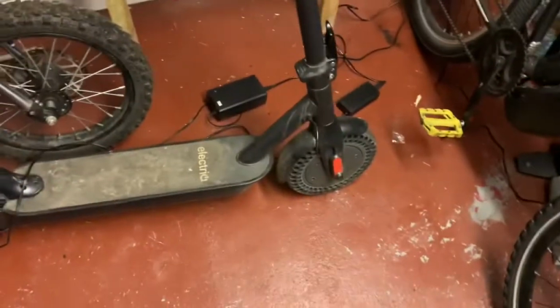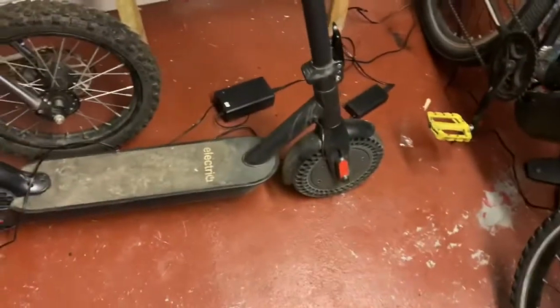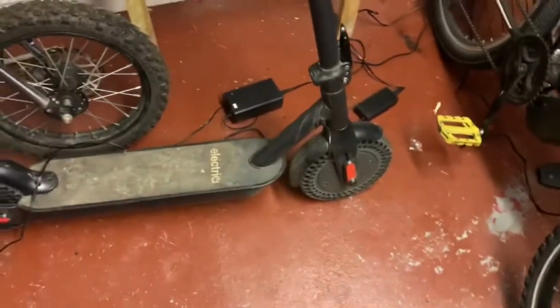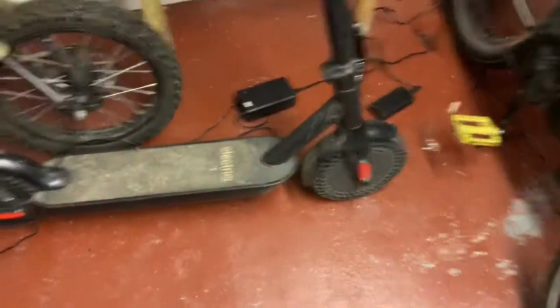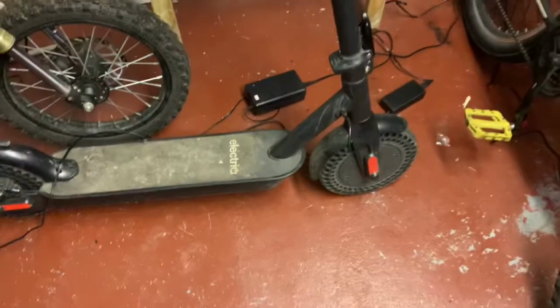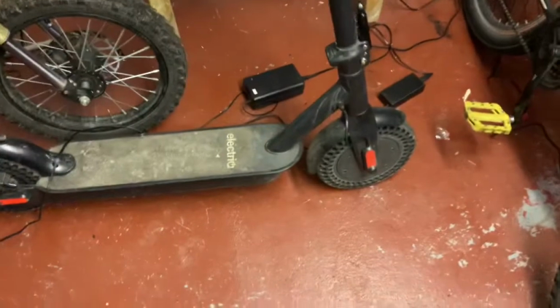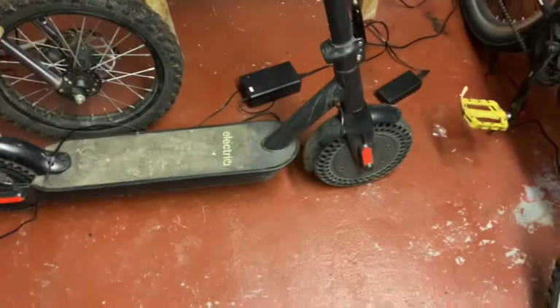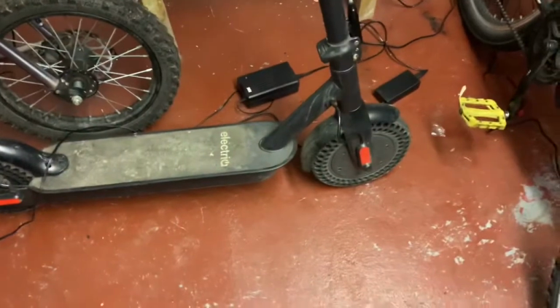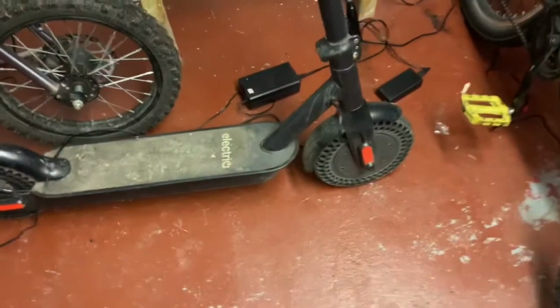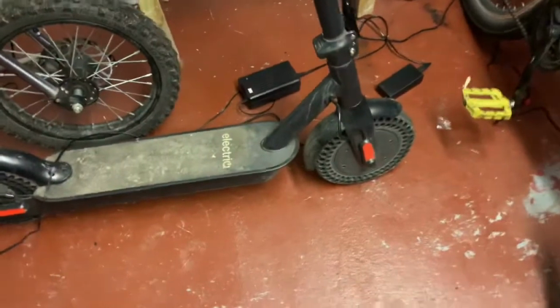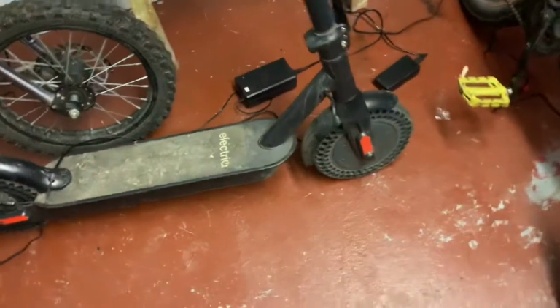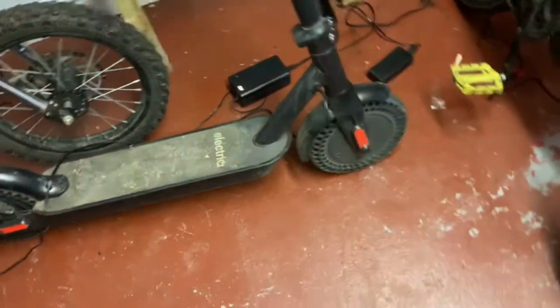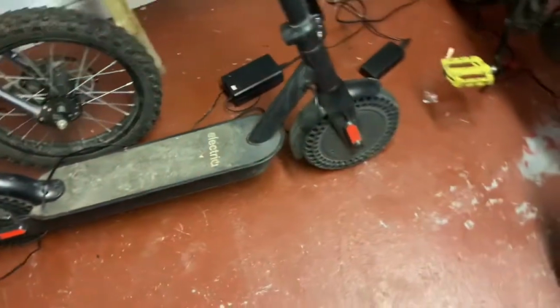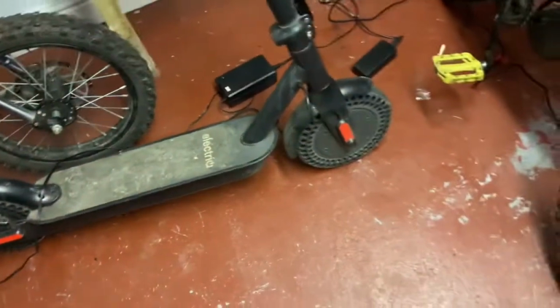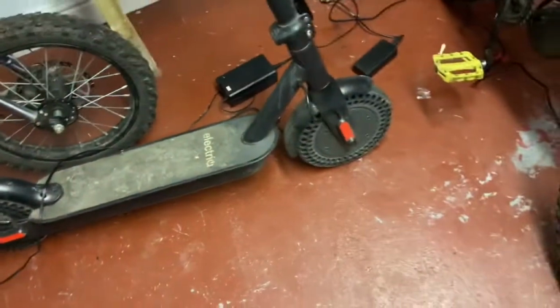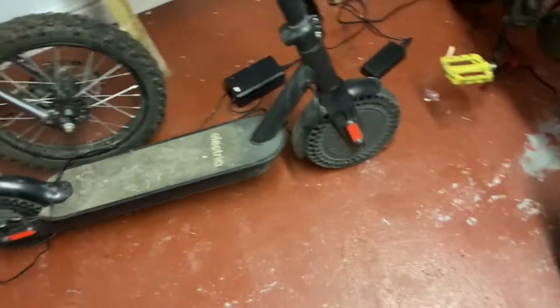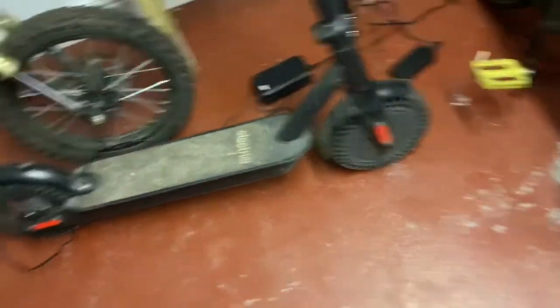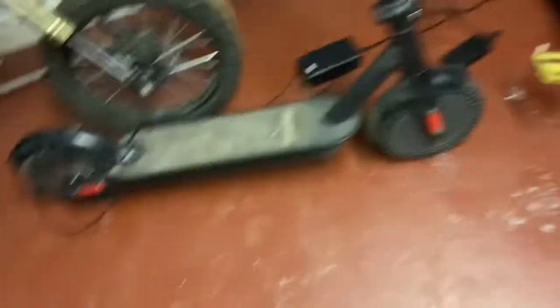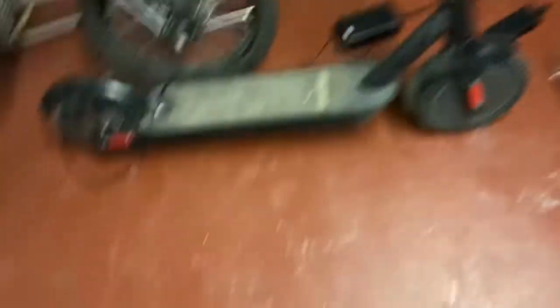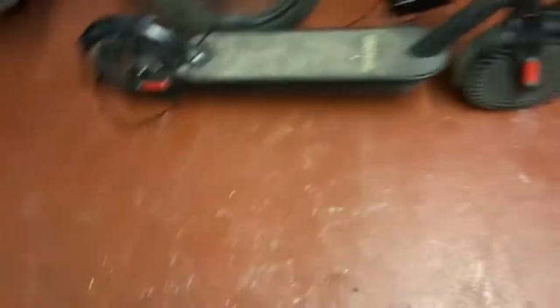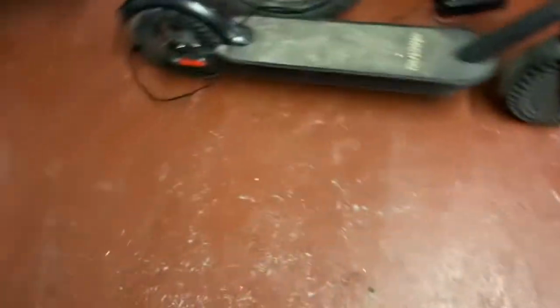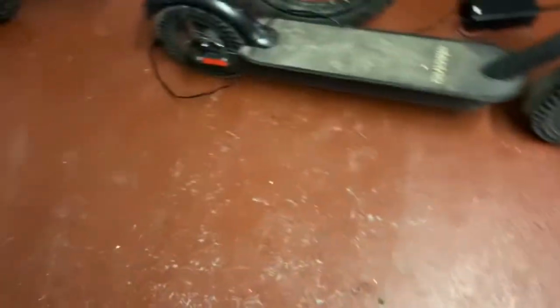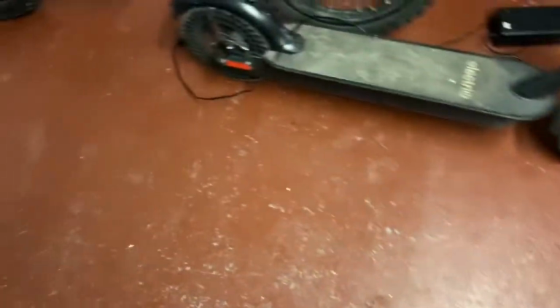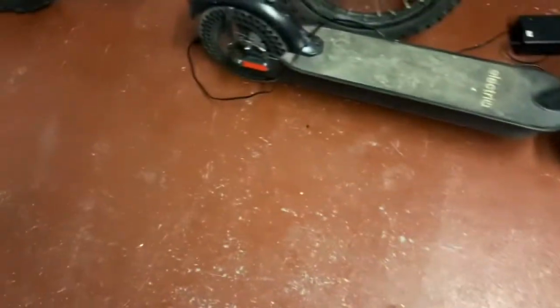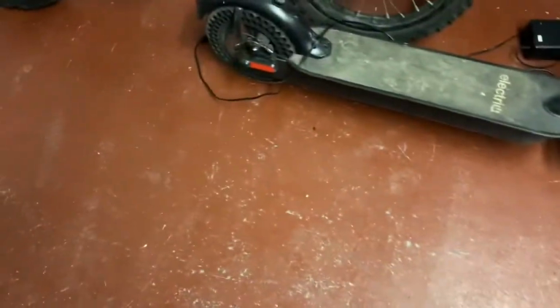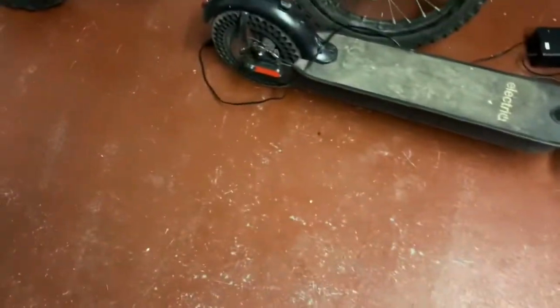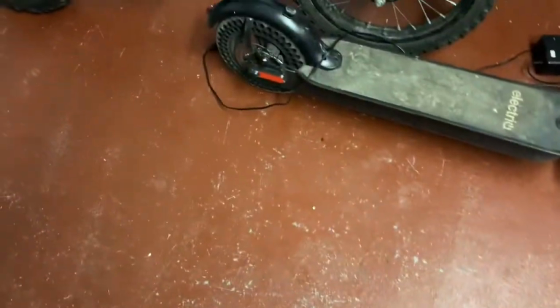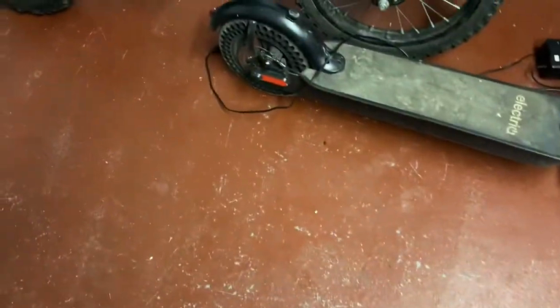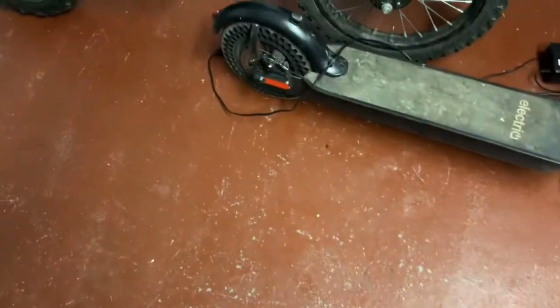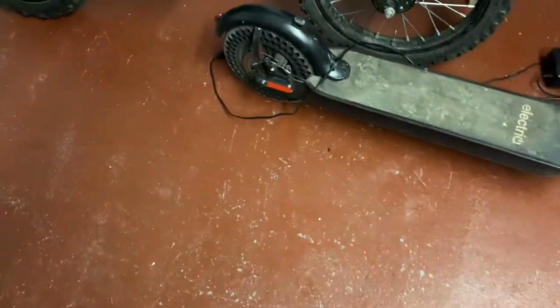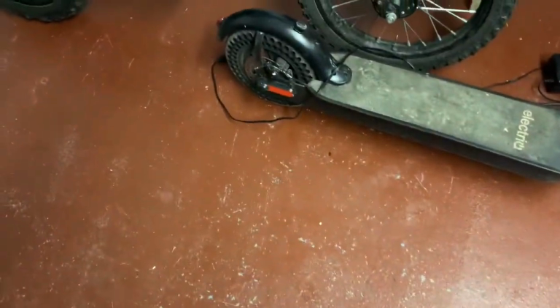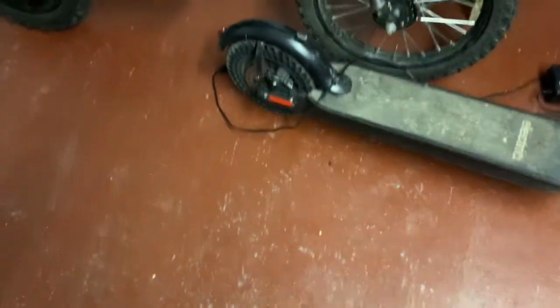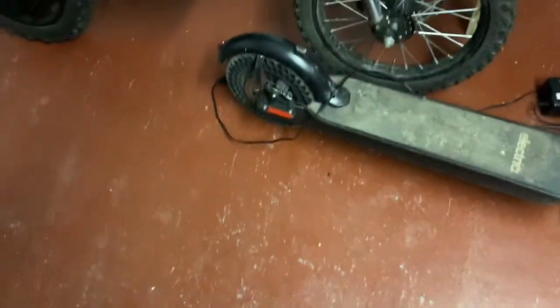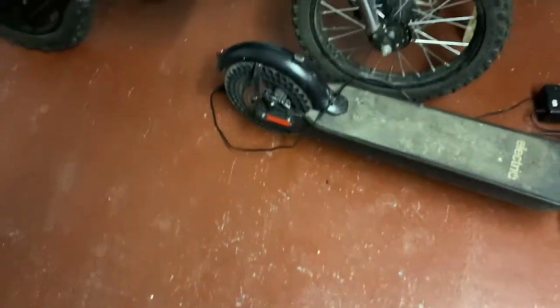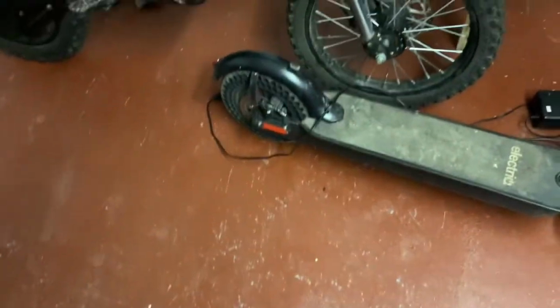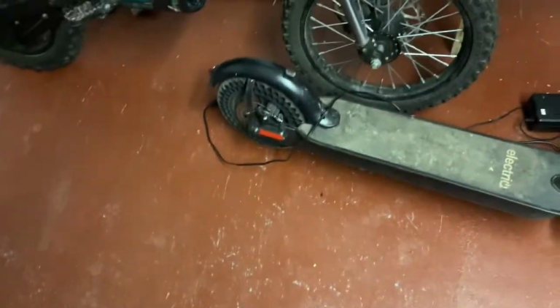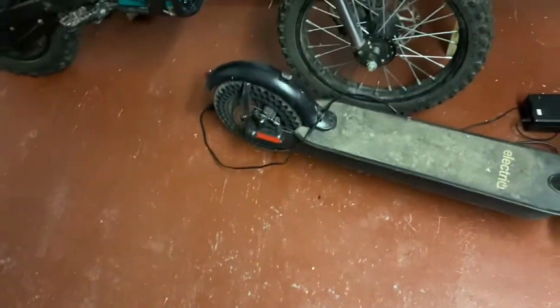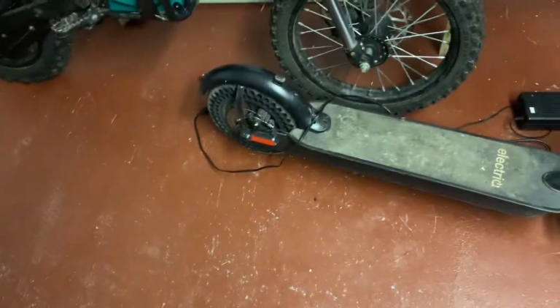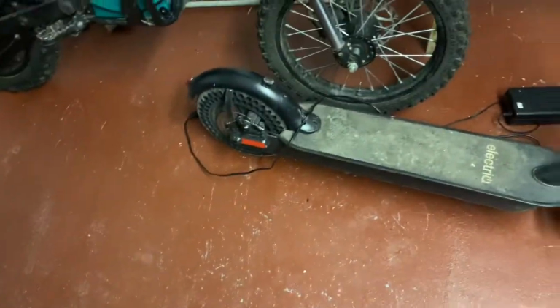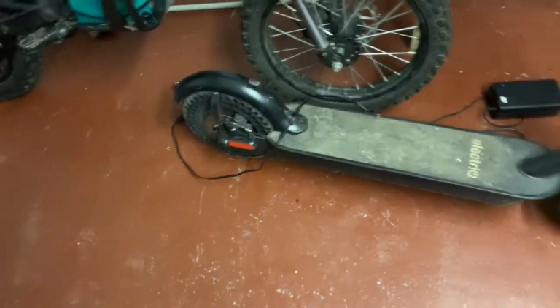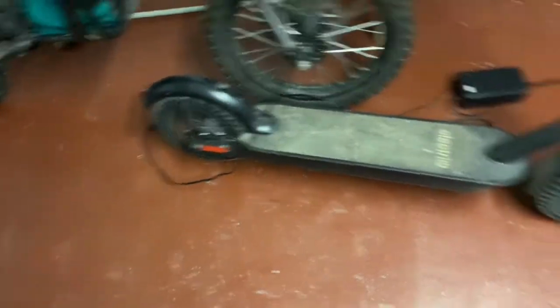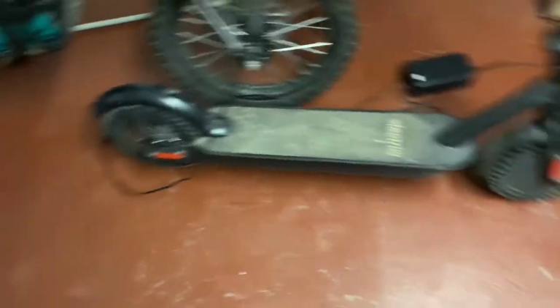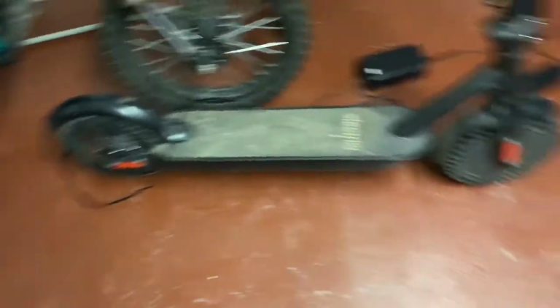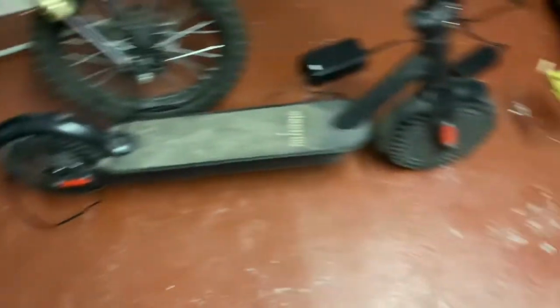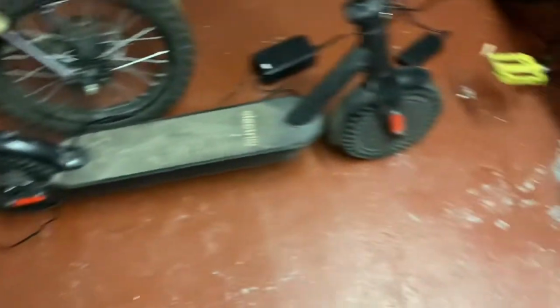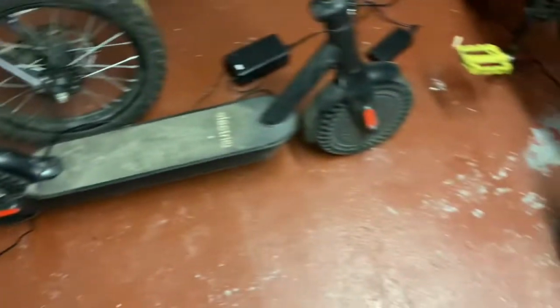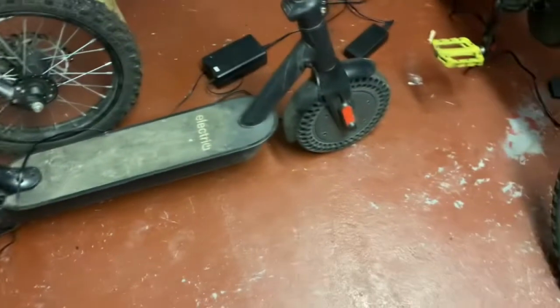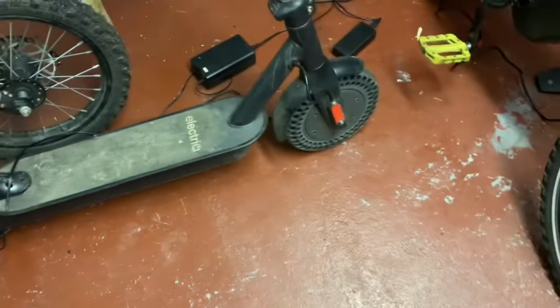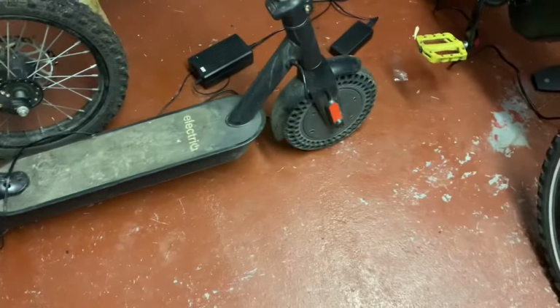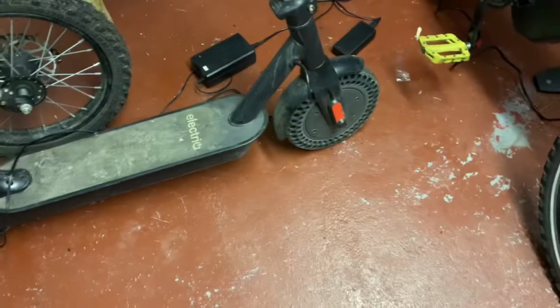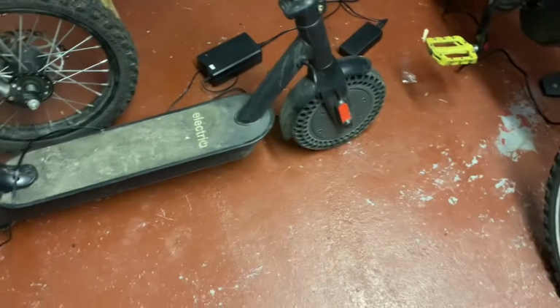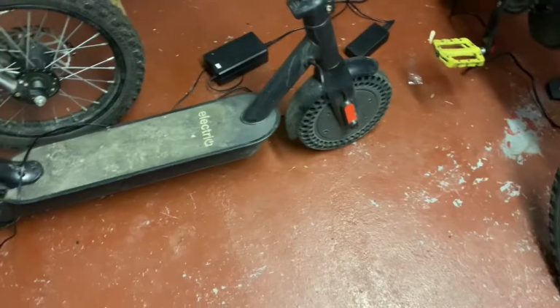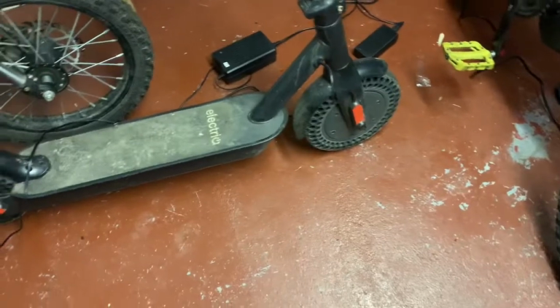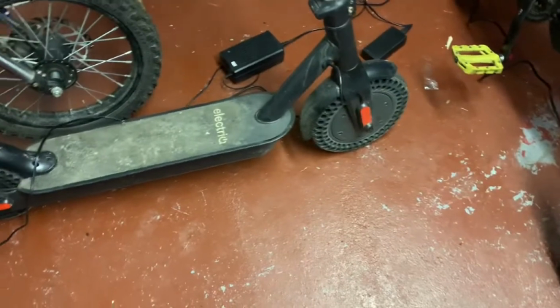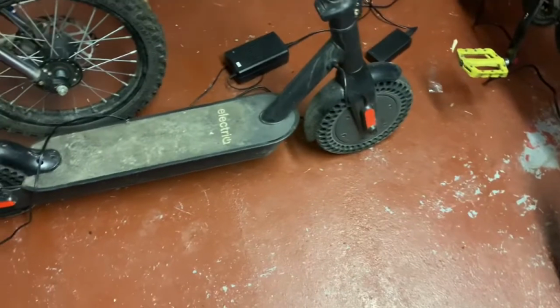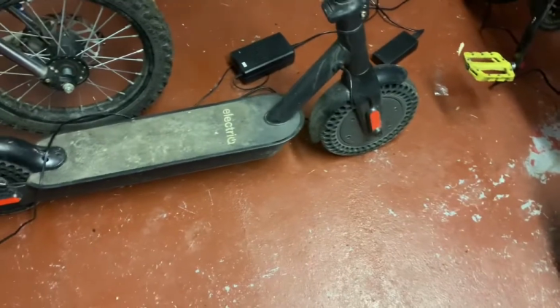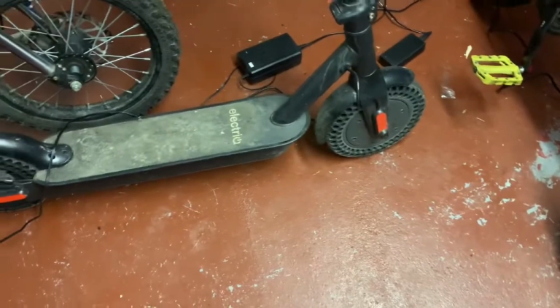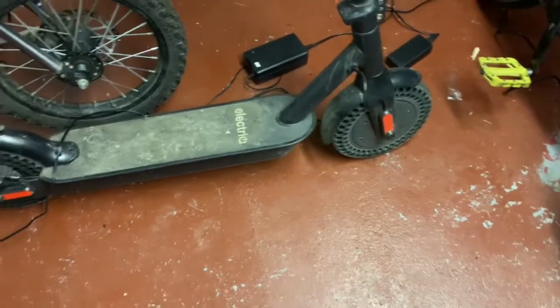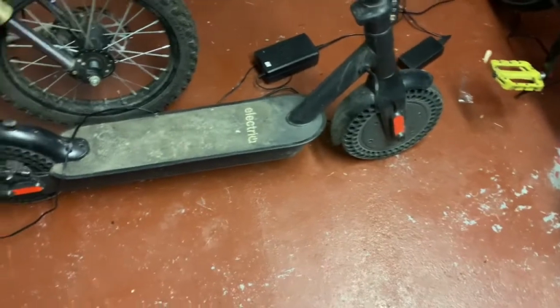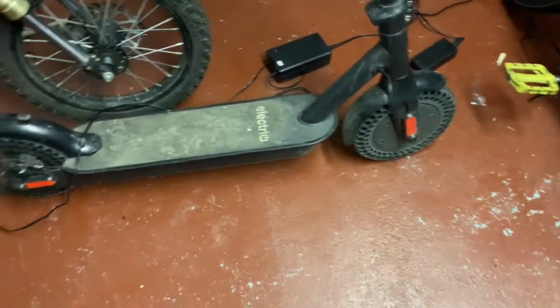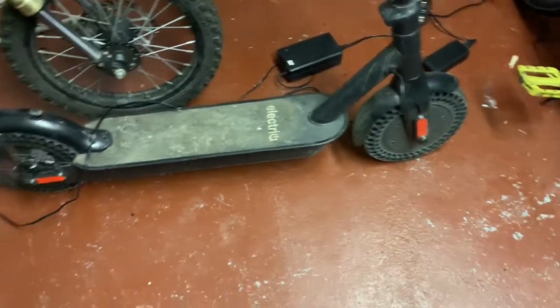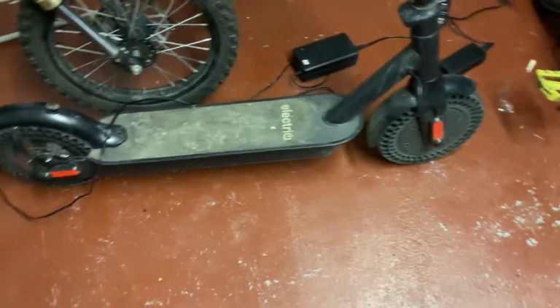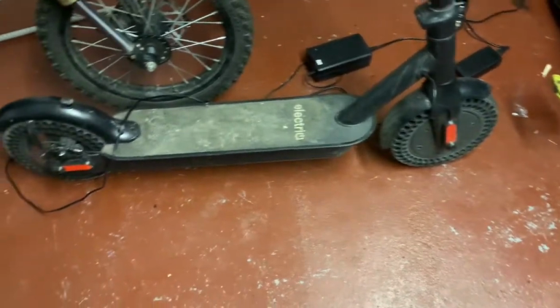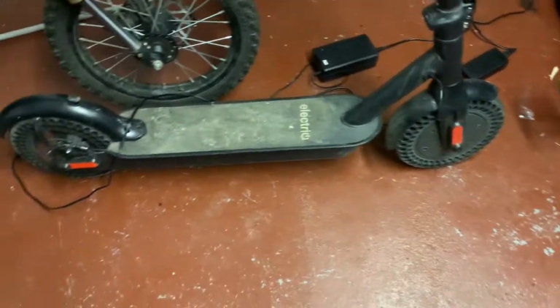I like the puncture-proof tyres. It is a bit more vibratey, but you ain't gonna get a puncture, which is good.